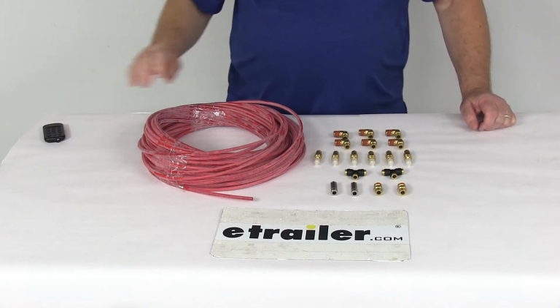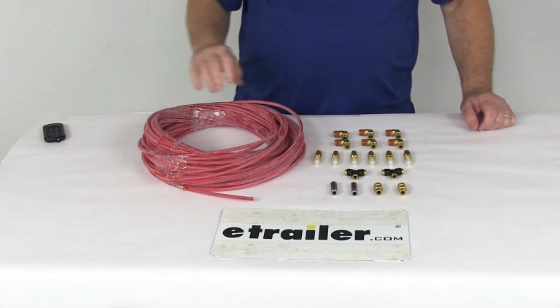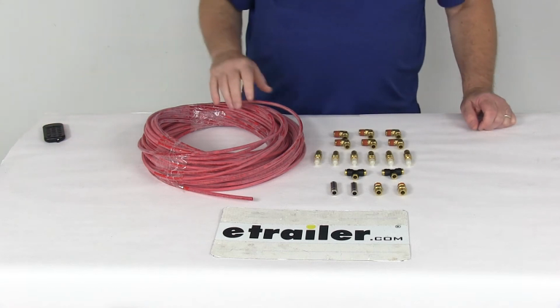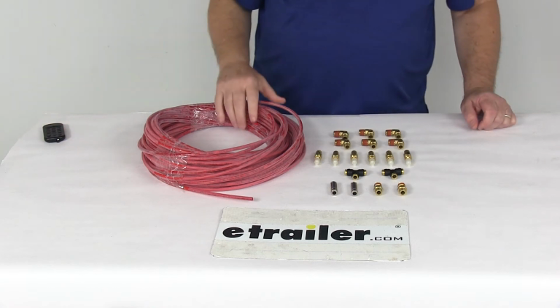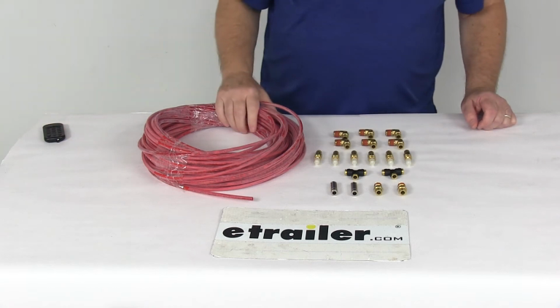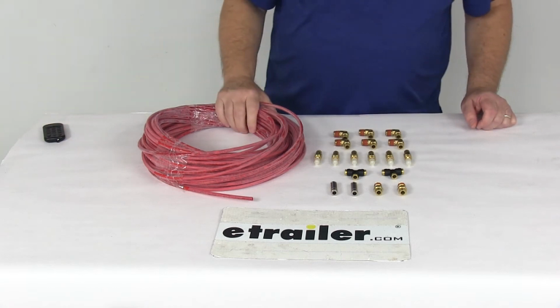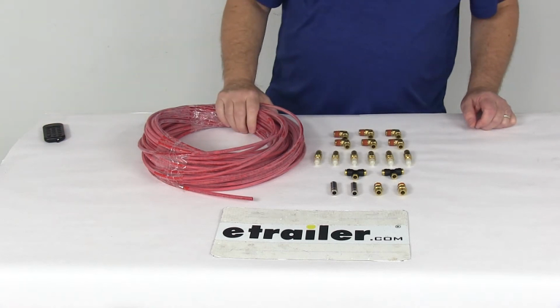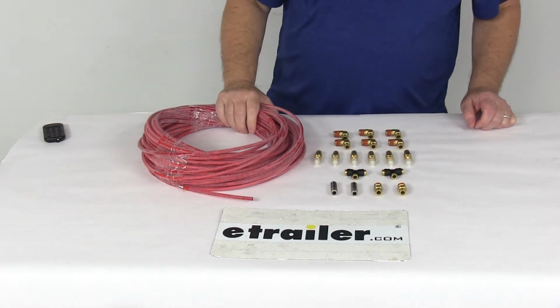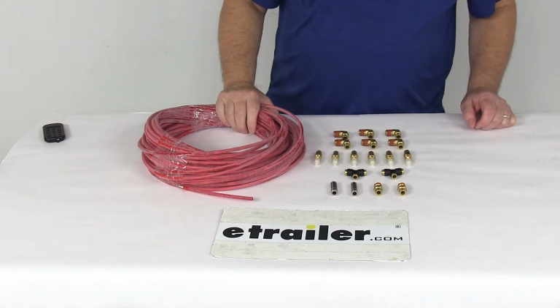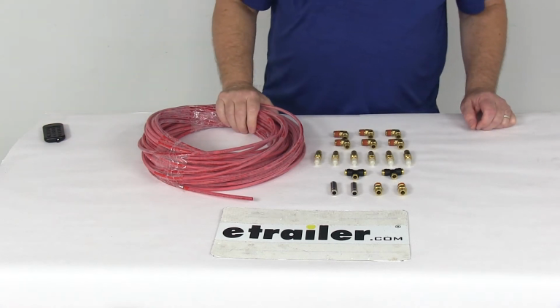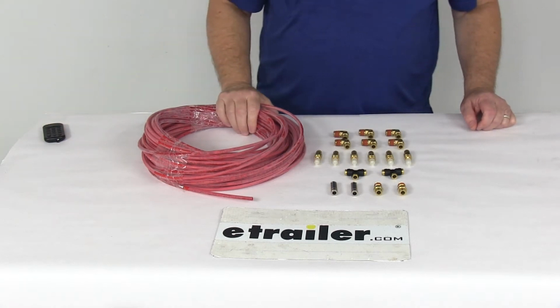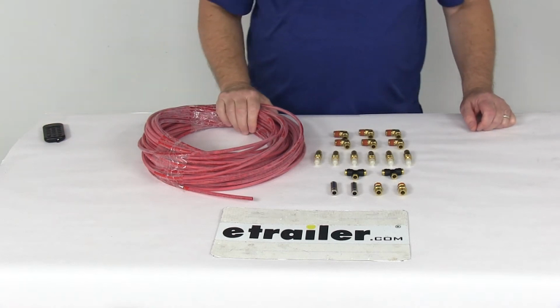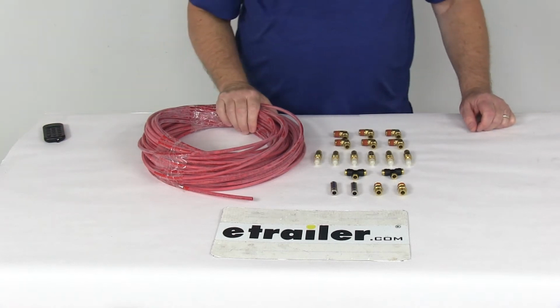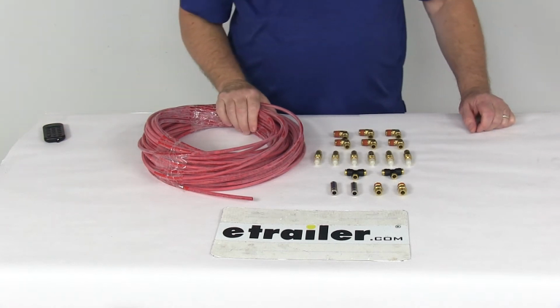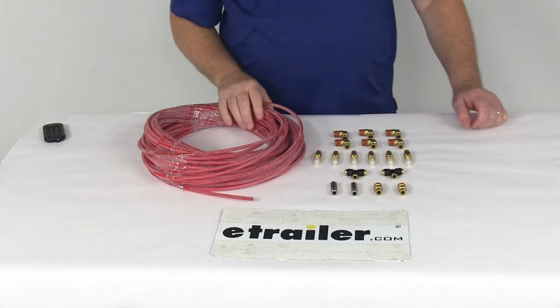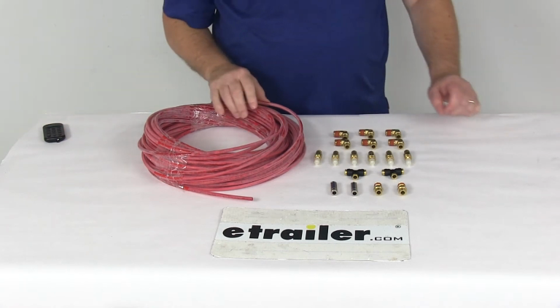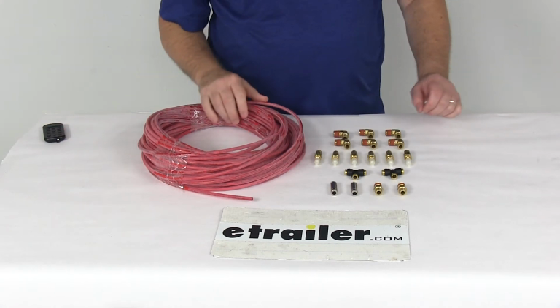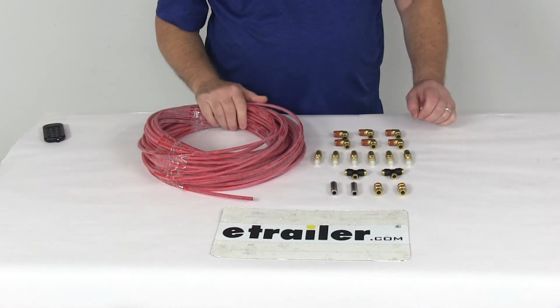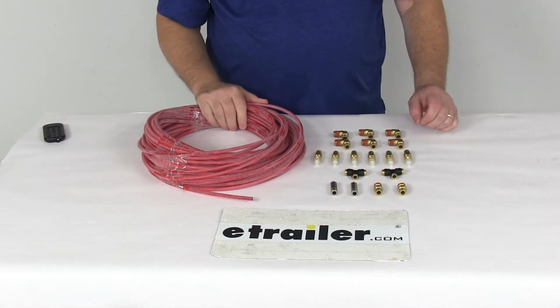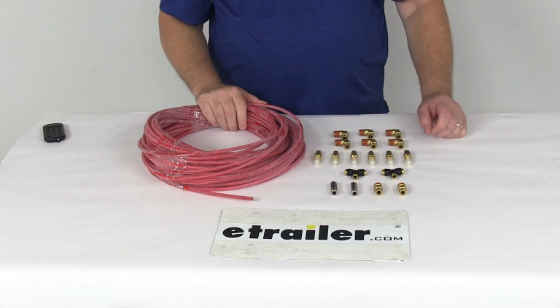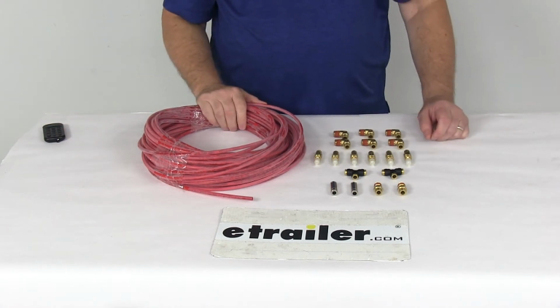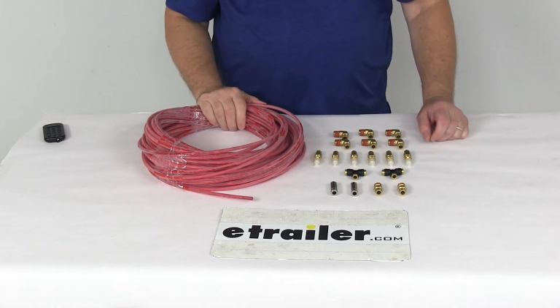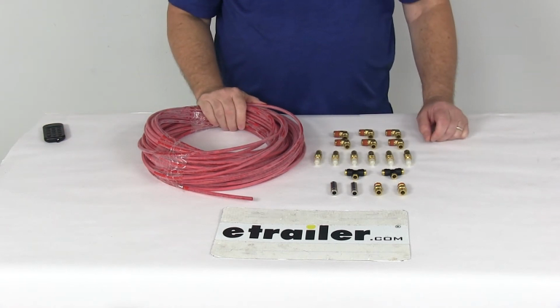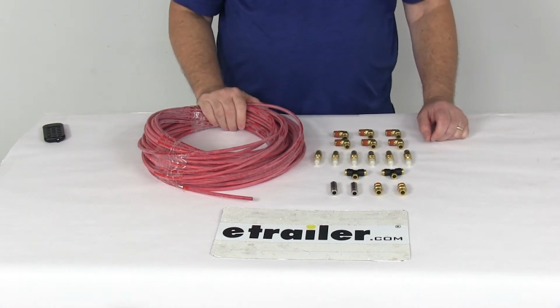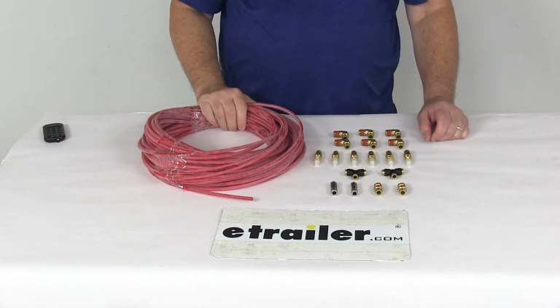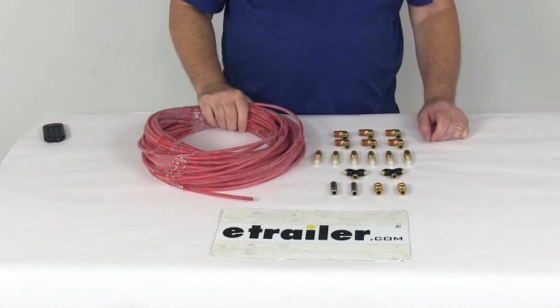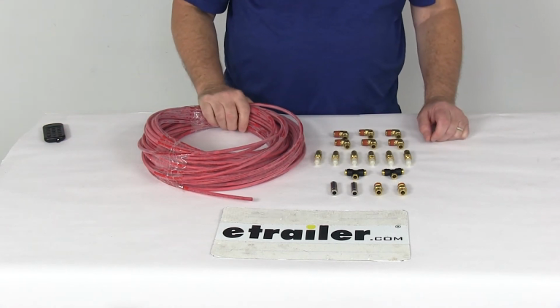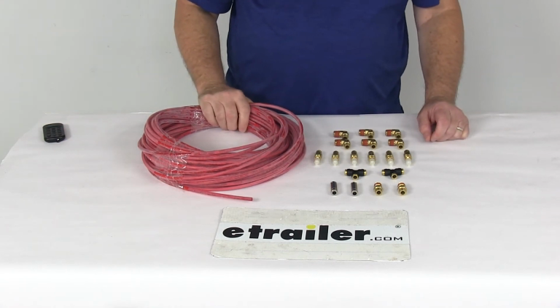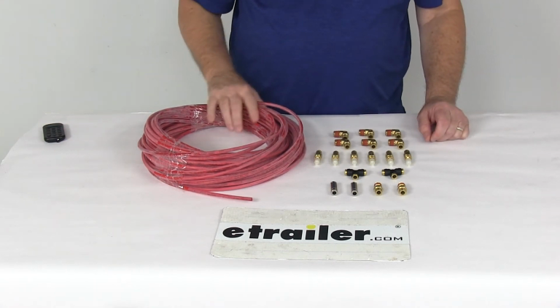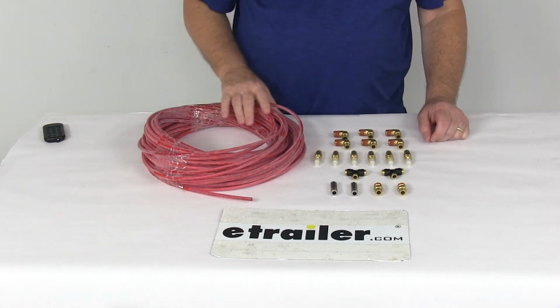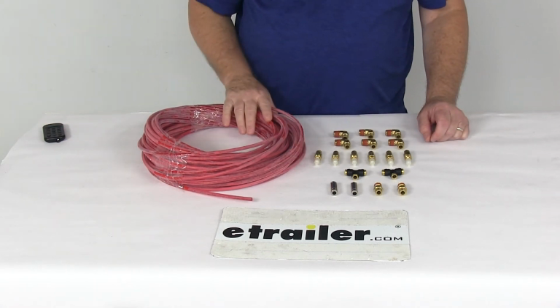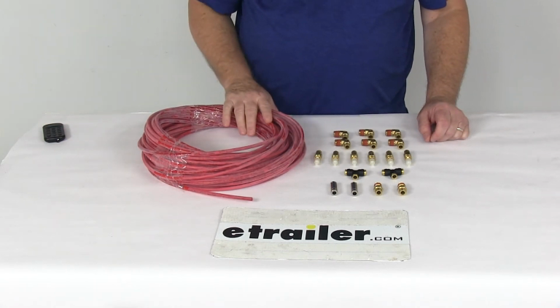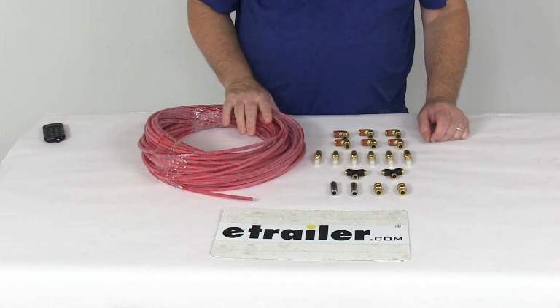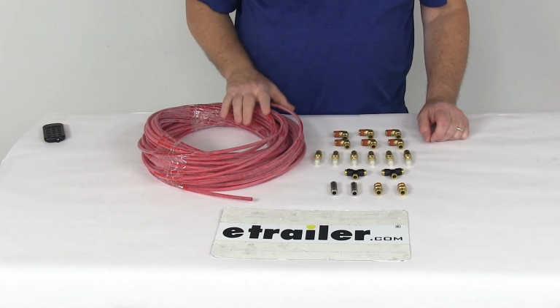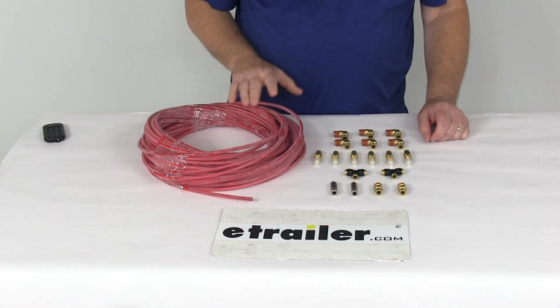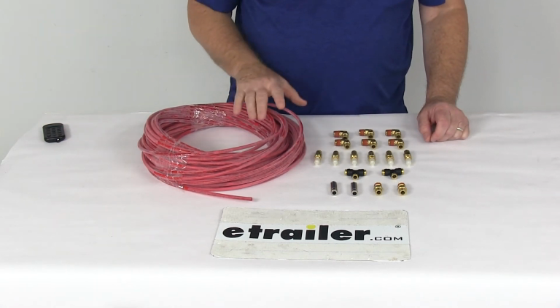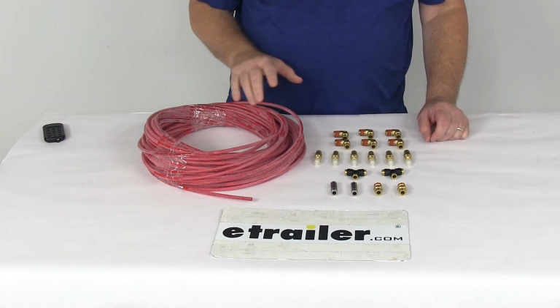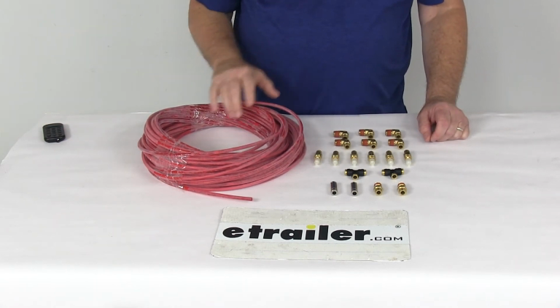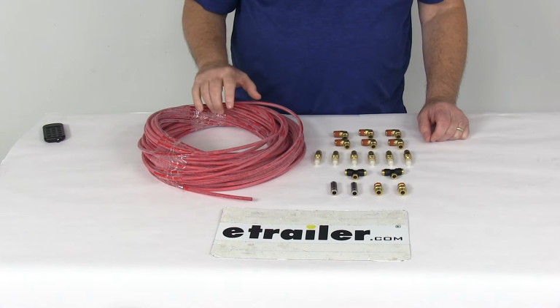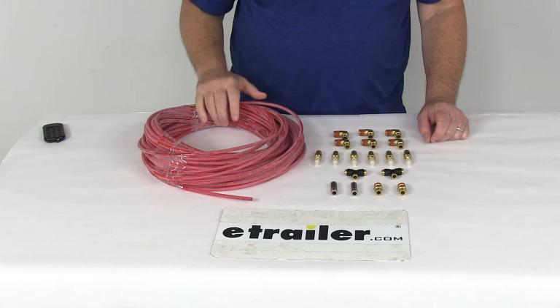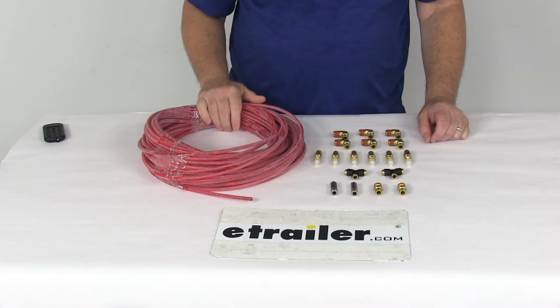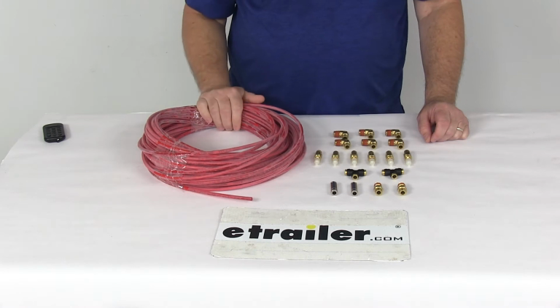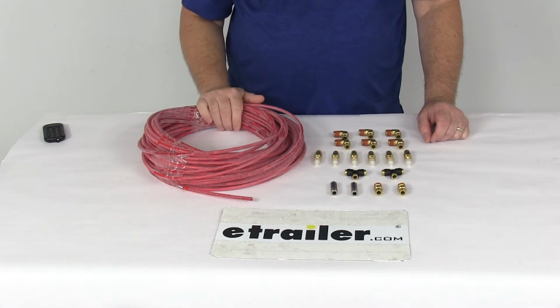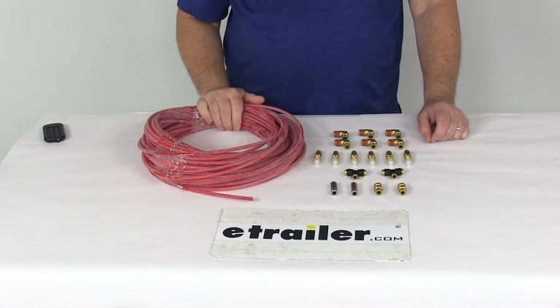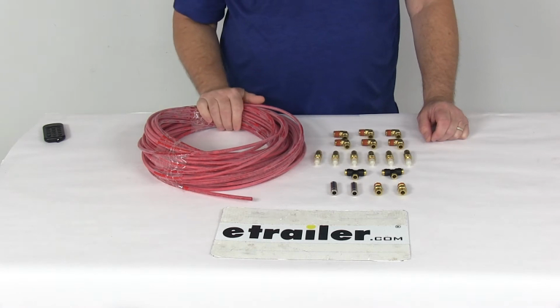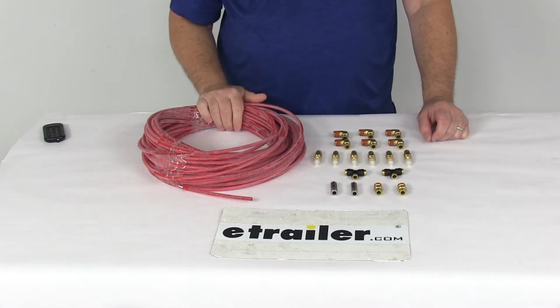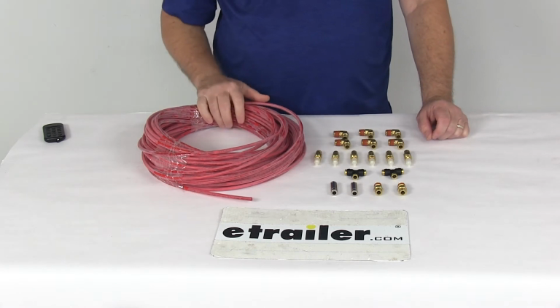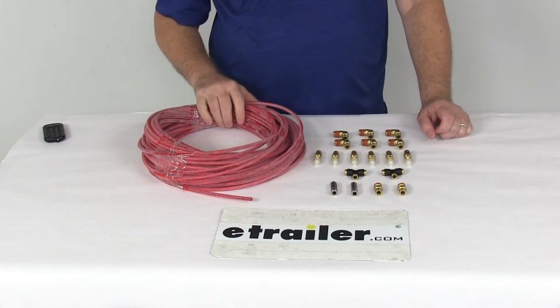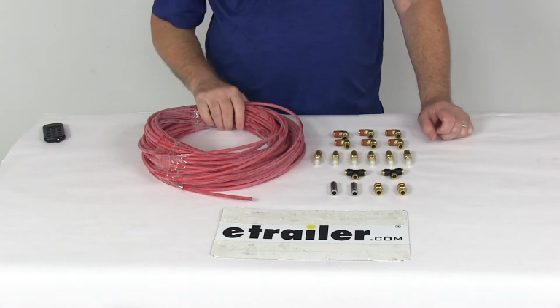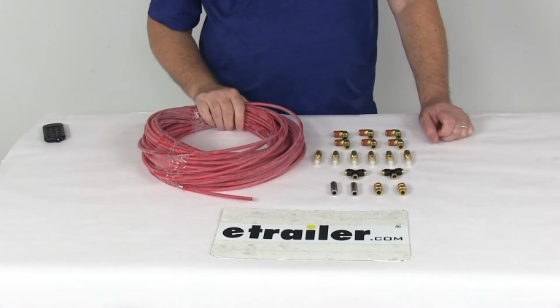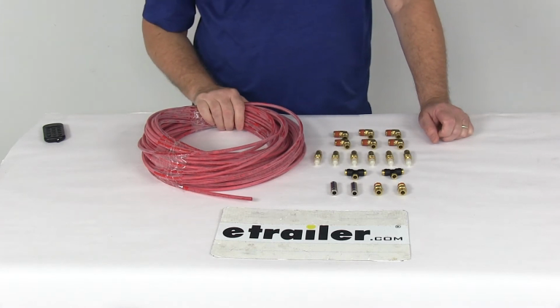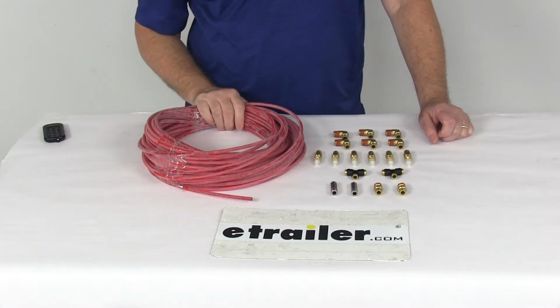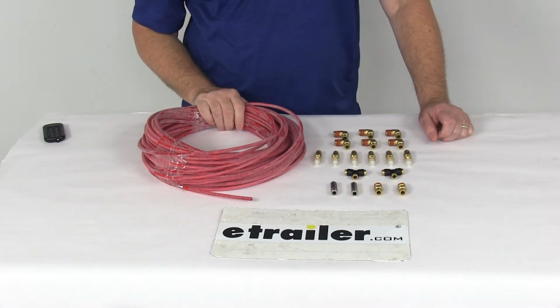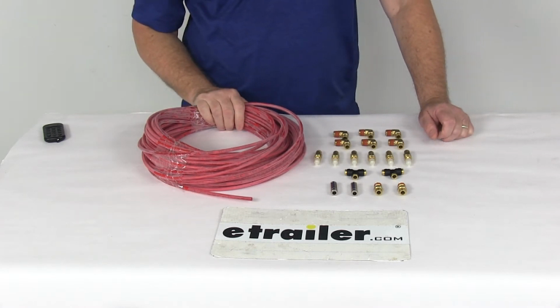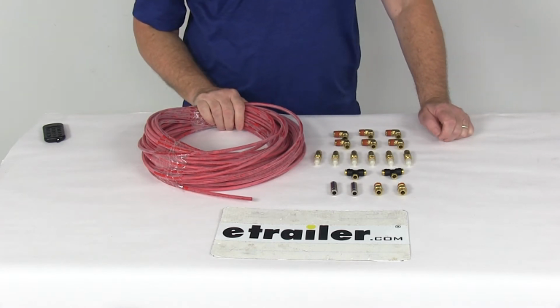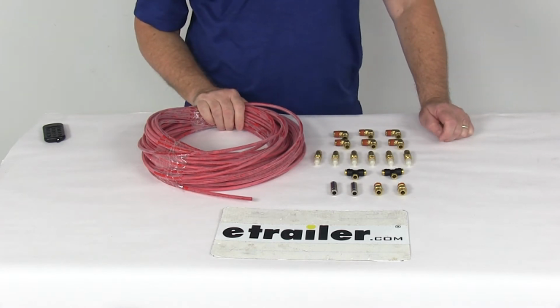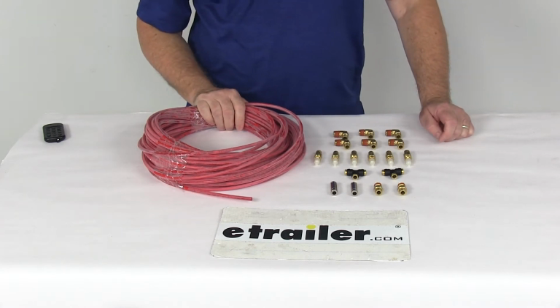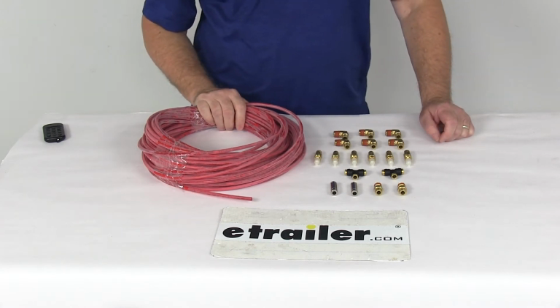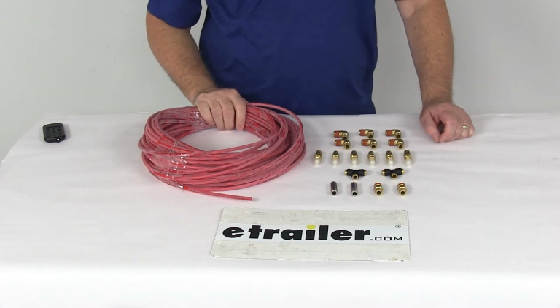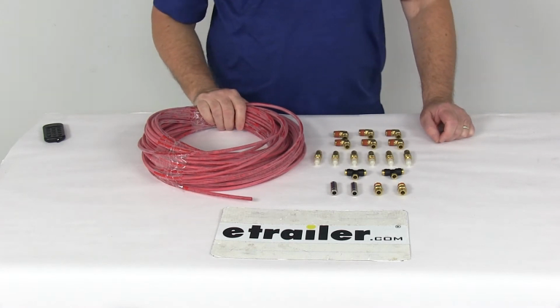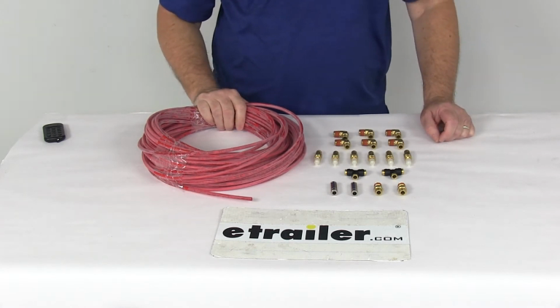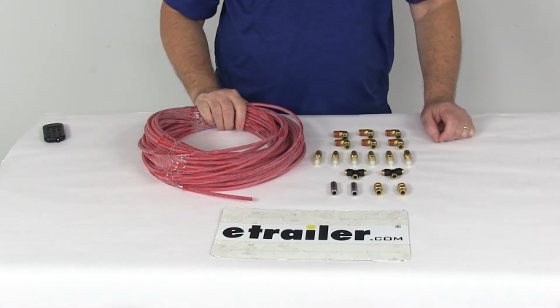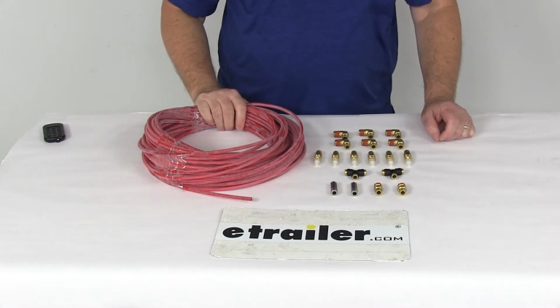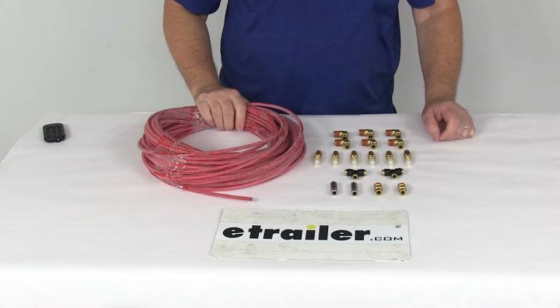Today we're going to take a look at the Firestone Dealer Fitting Pack No. 3. This fitting pack is designed for the Firestone air suspension system.